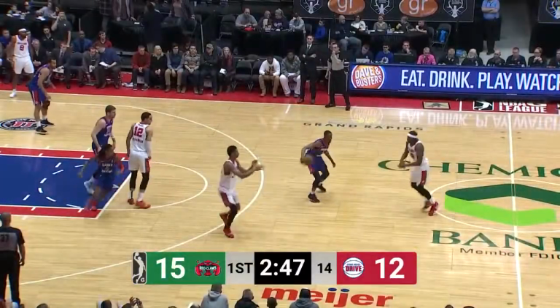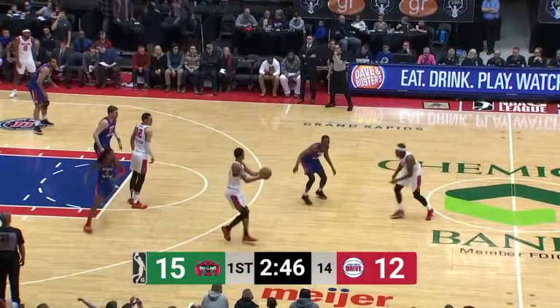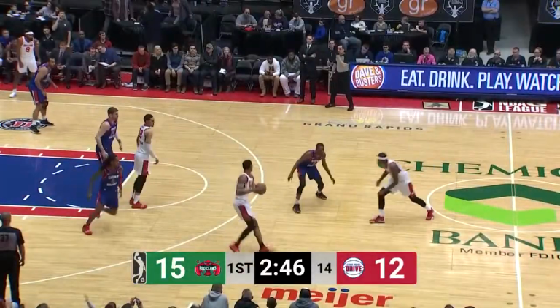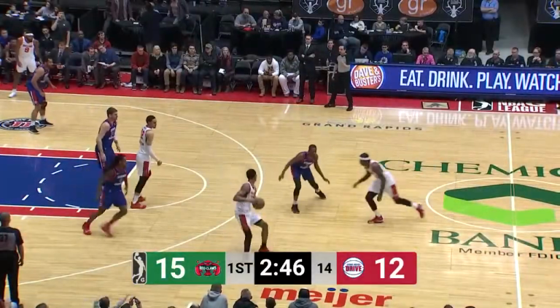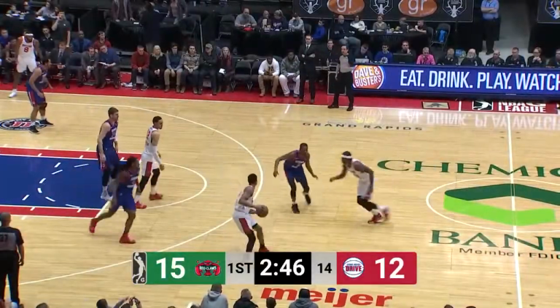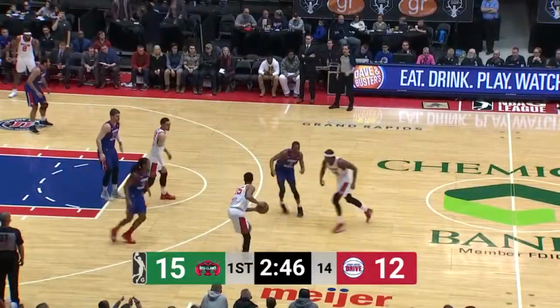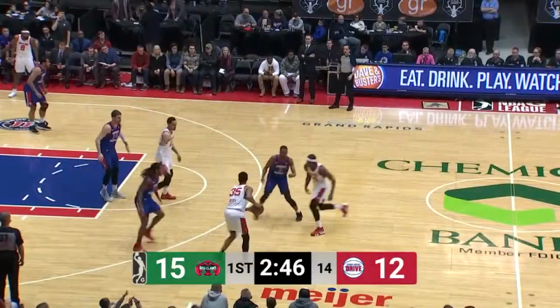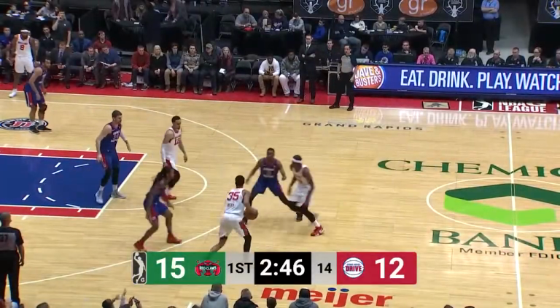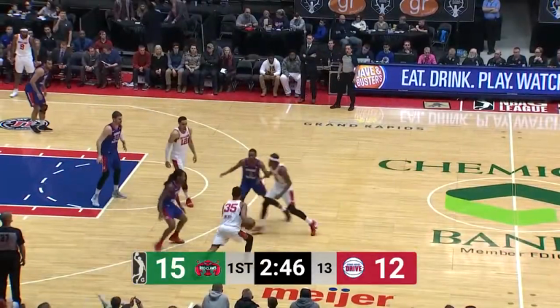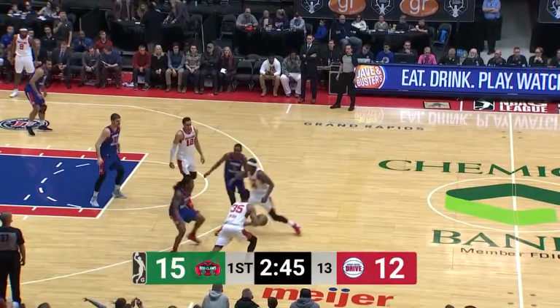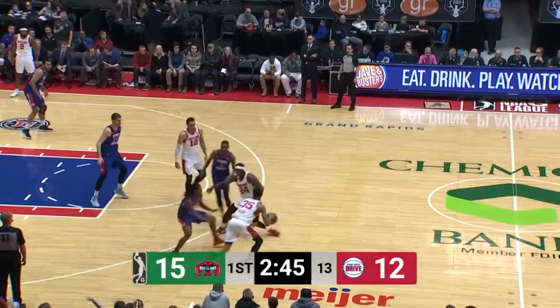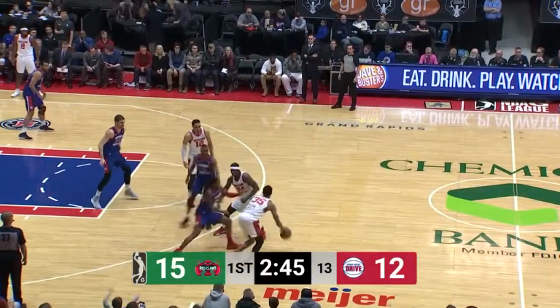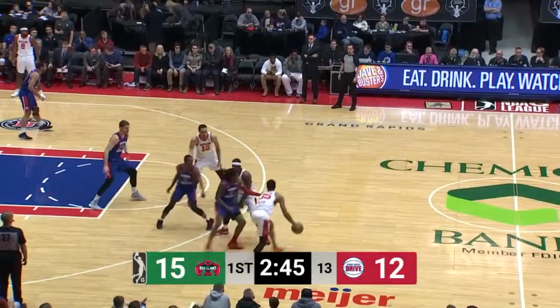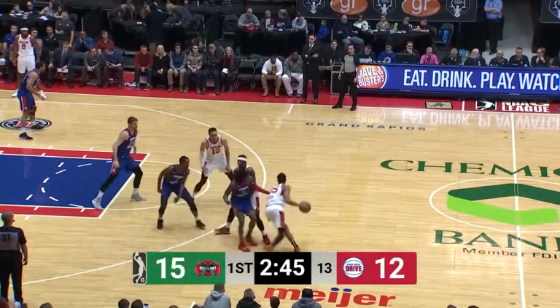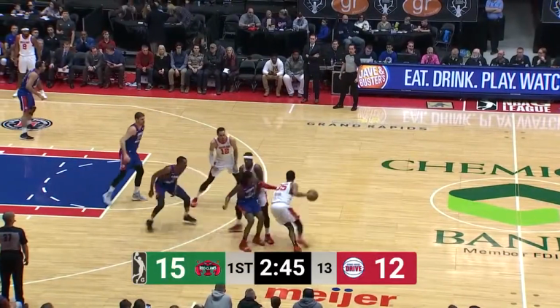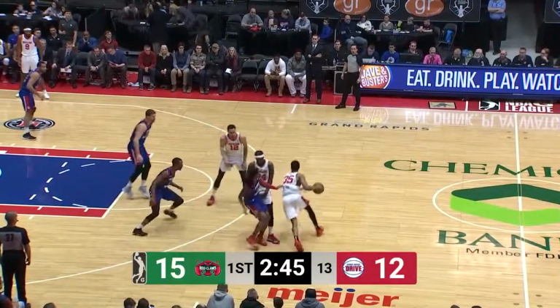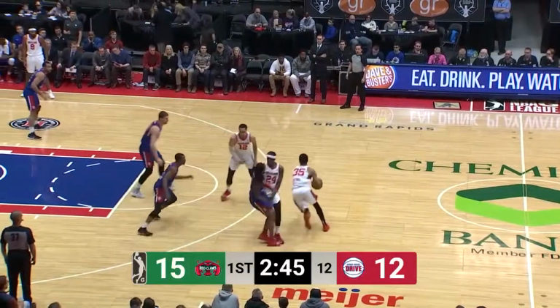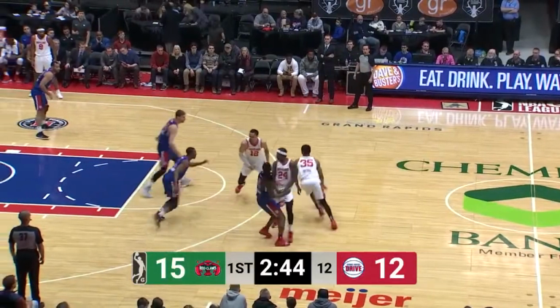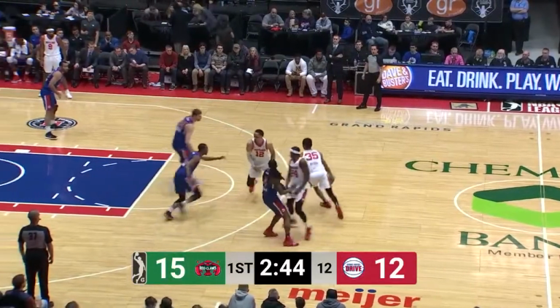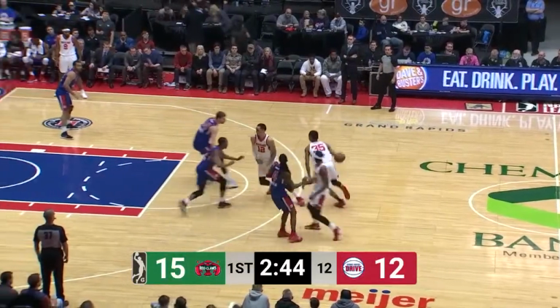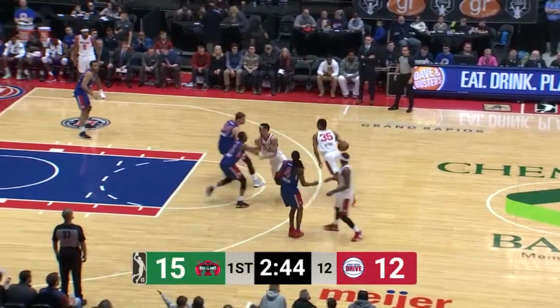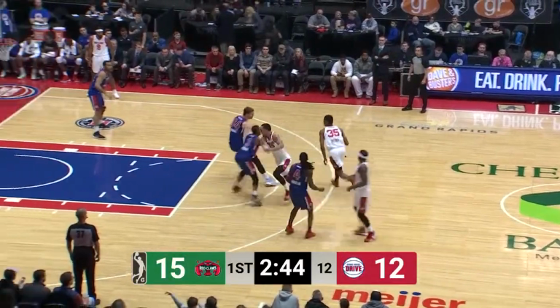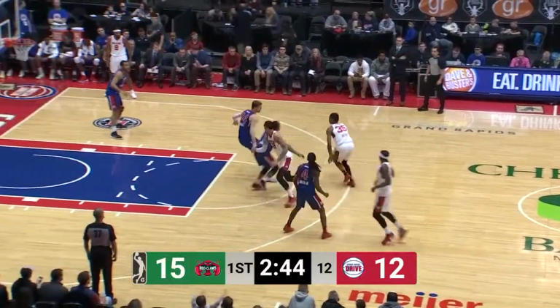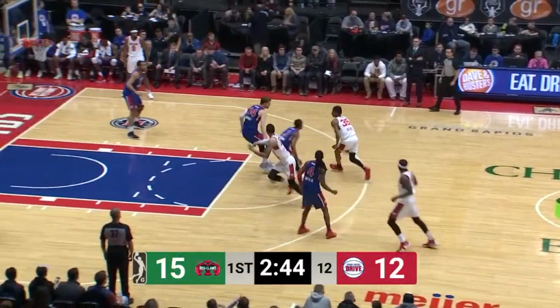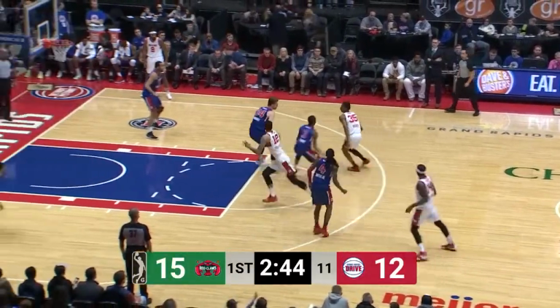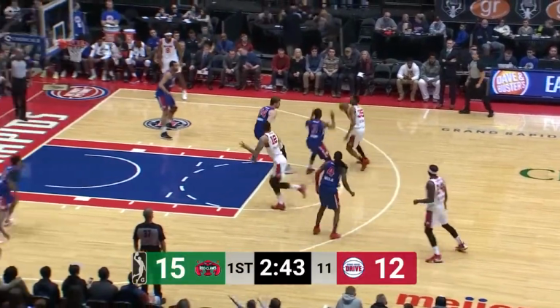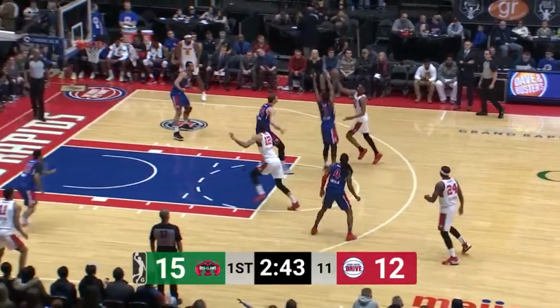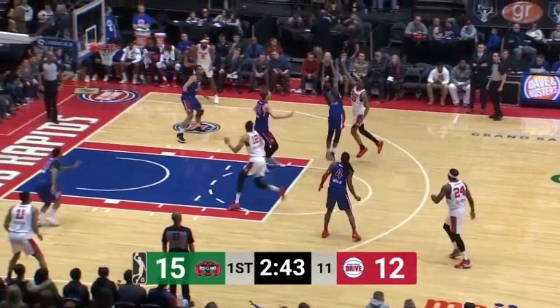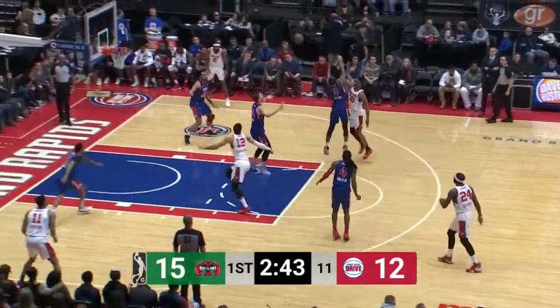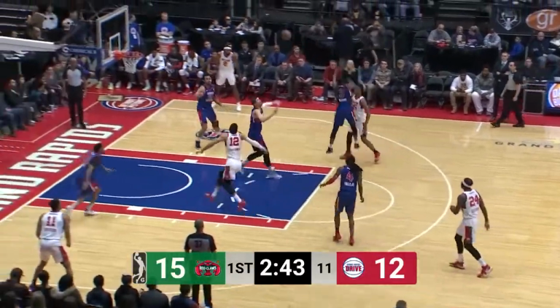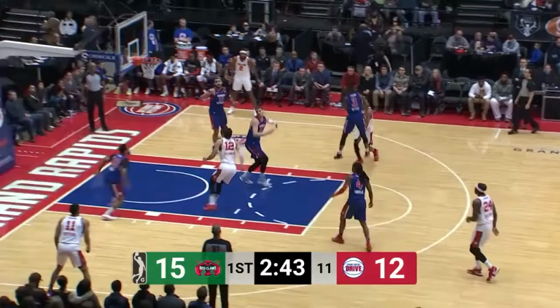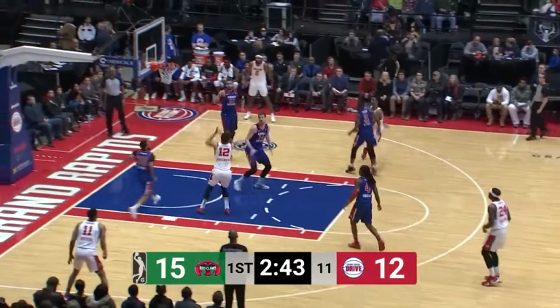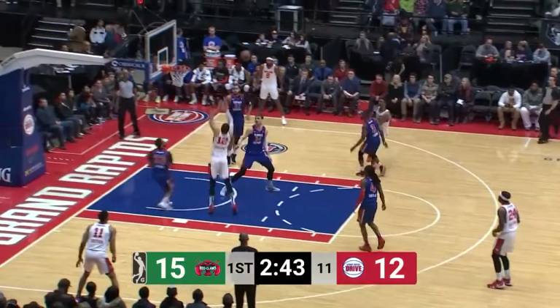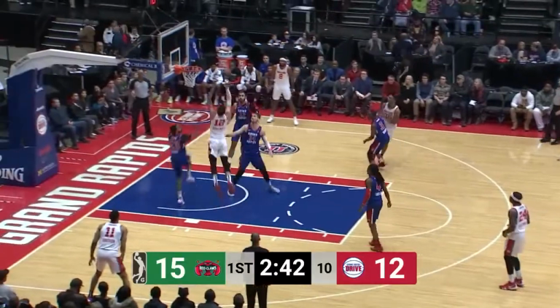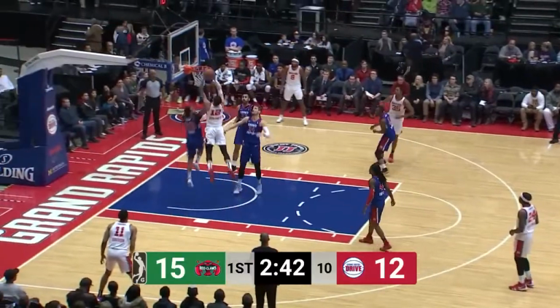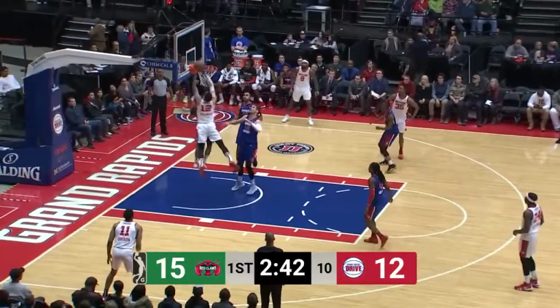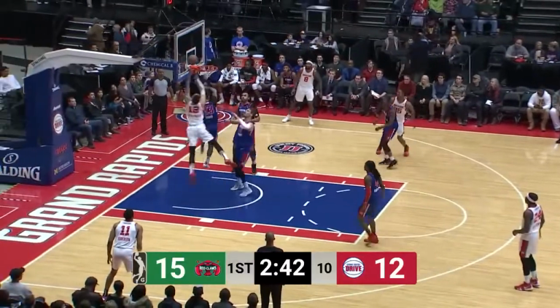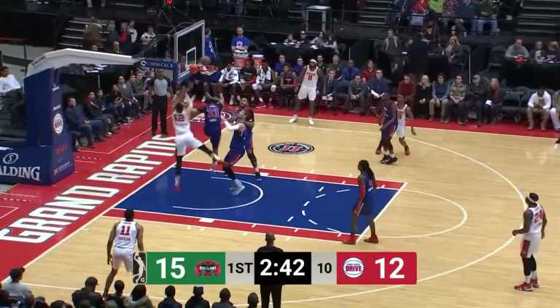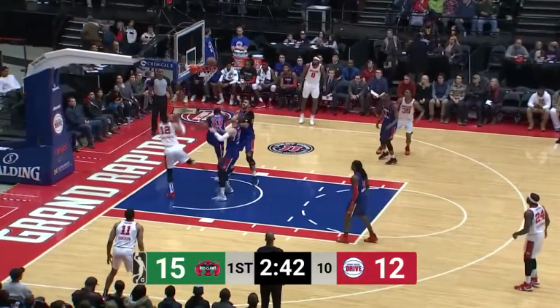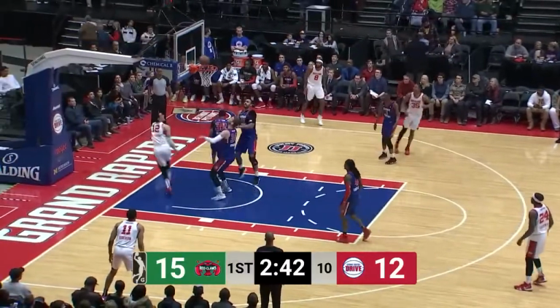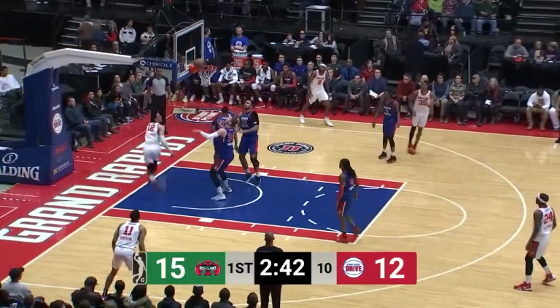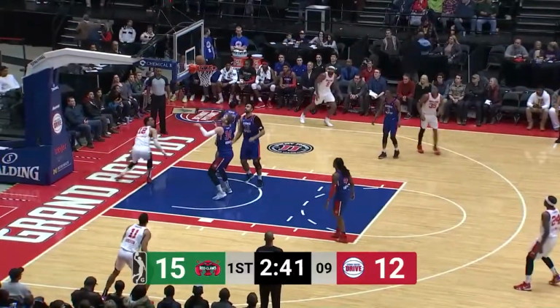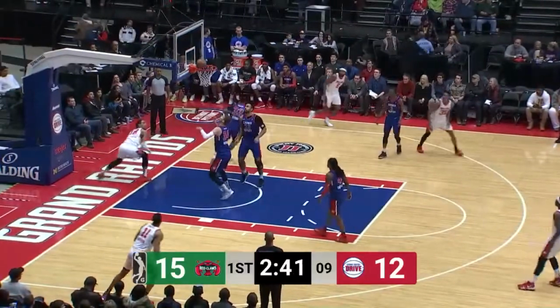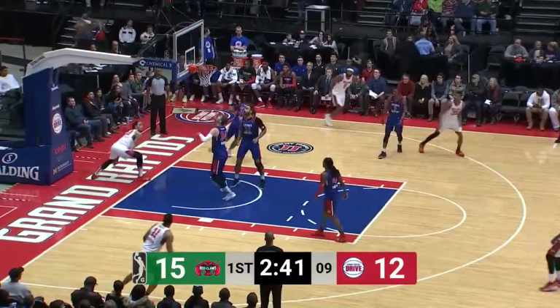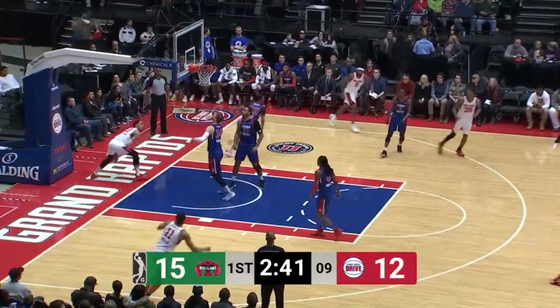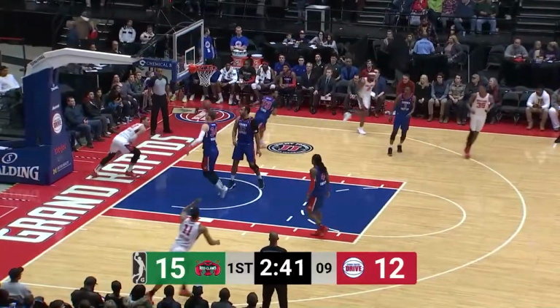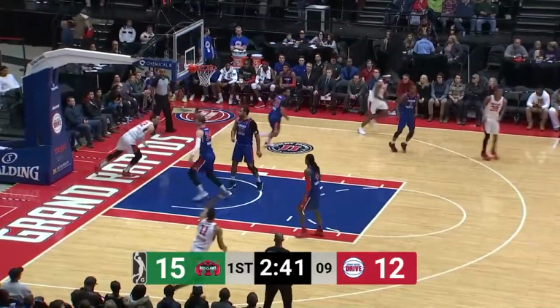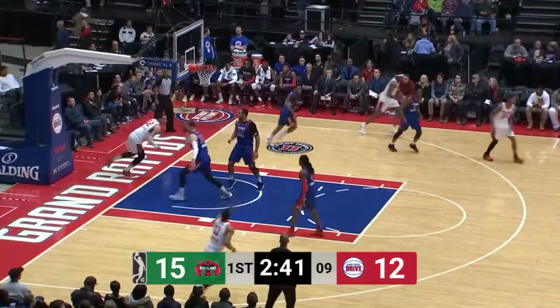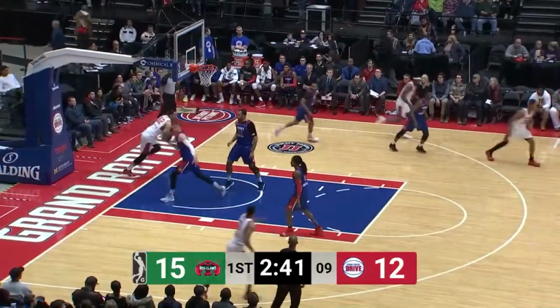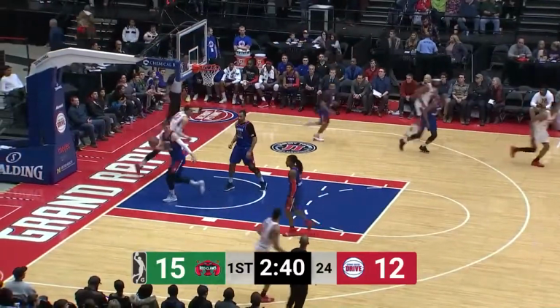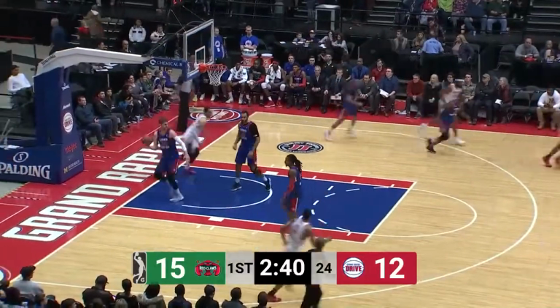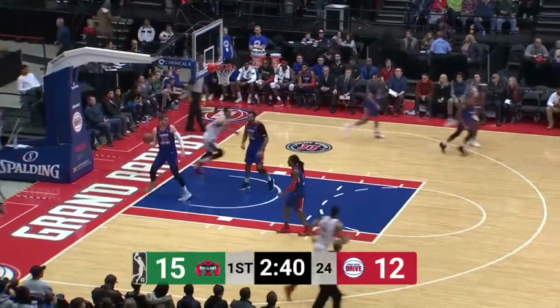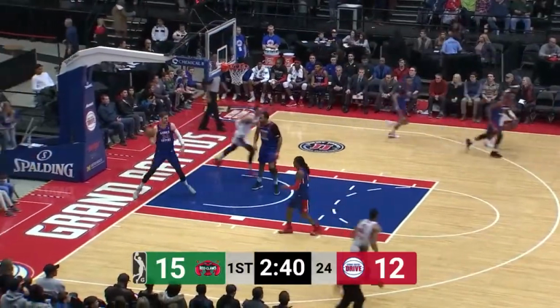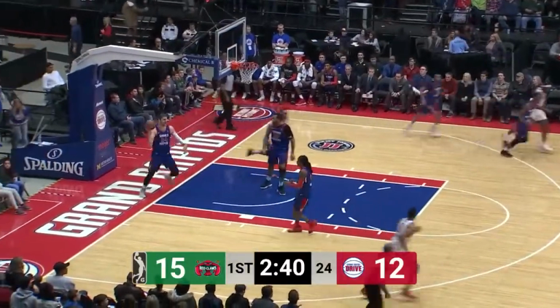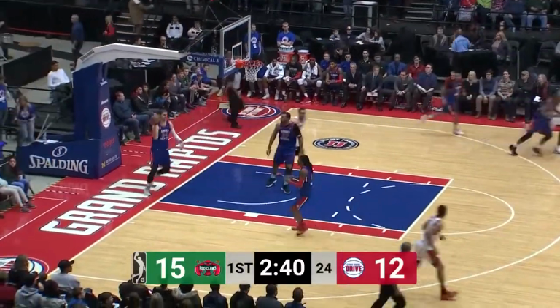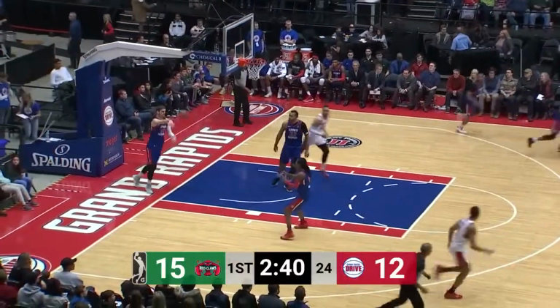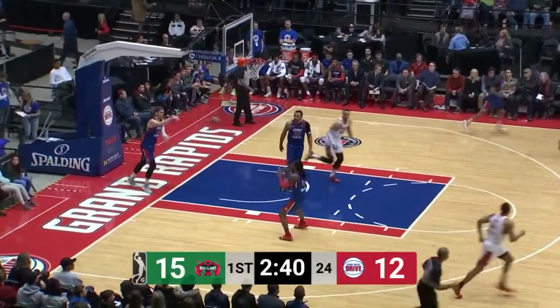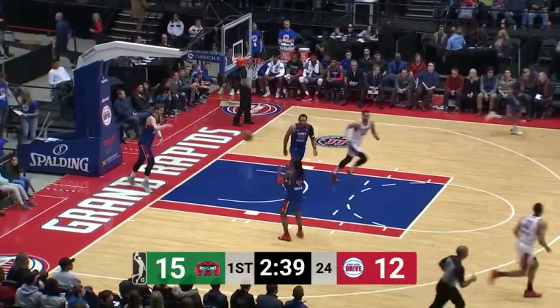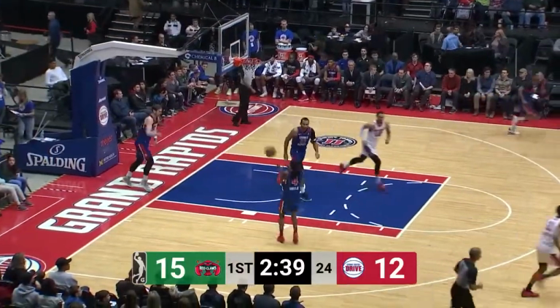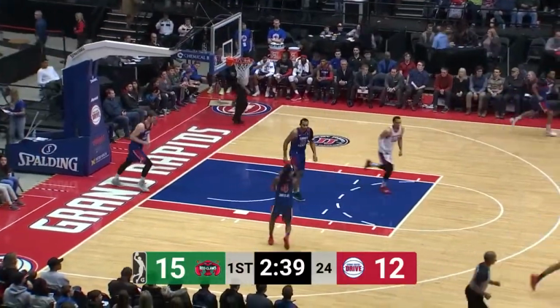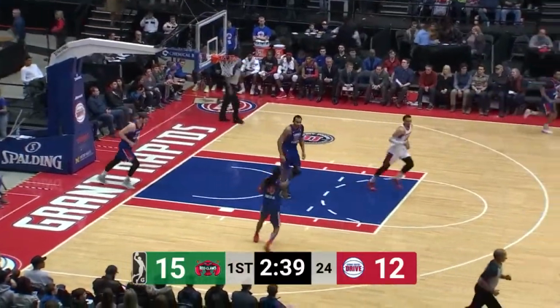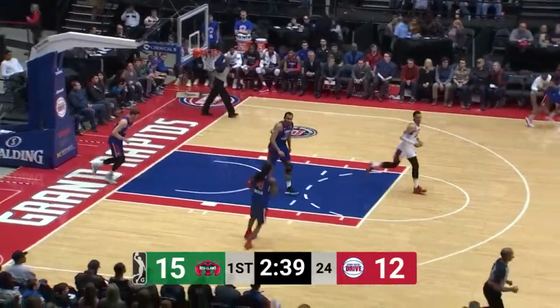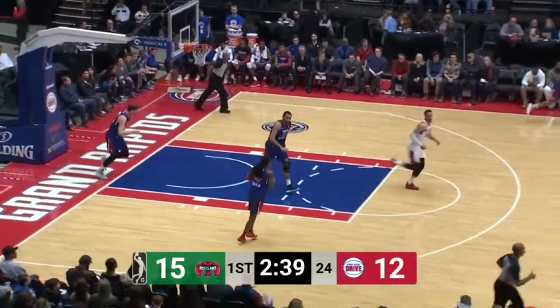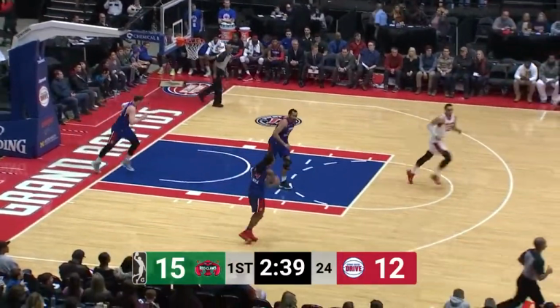Down by three, and the shouts of defense here at the Deltaplex, in front of this big Saturday night crowd. Lobby inside, one-hand finish.